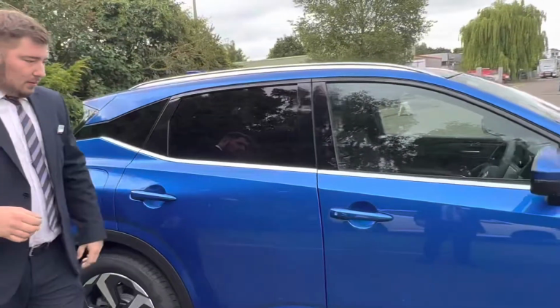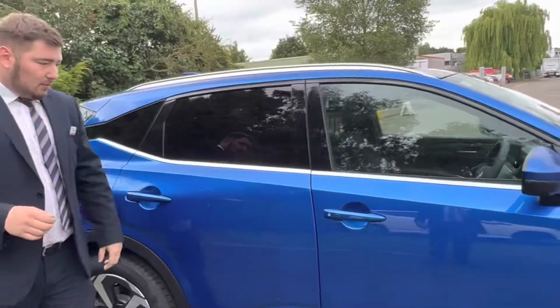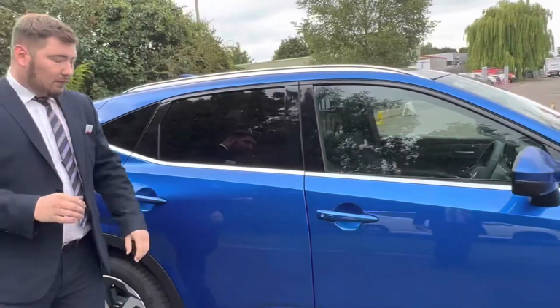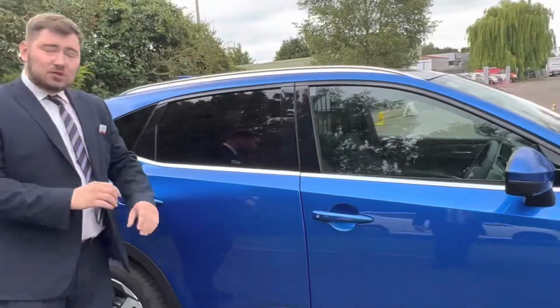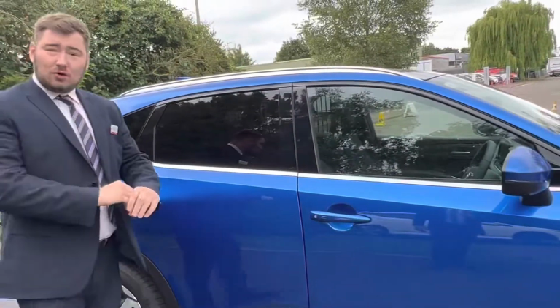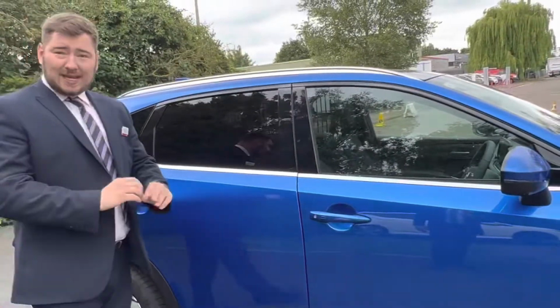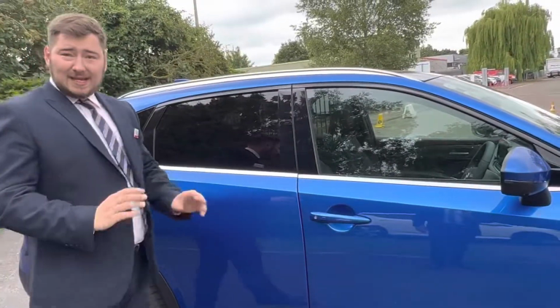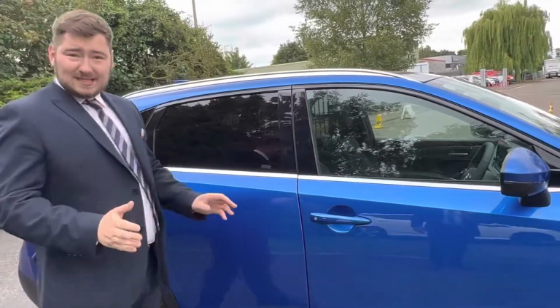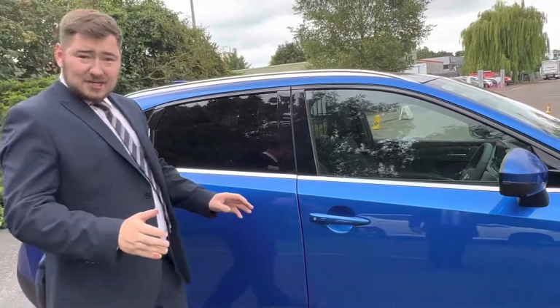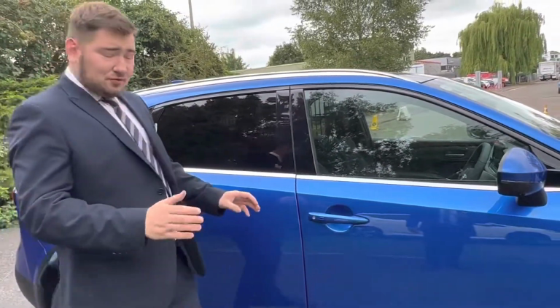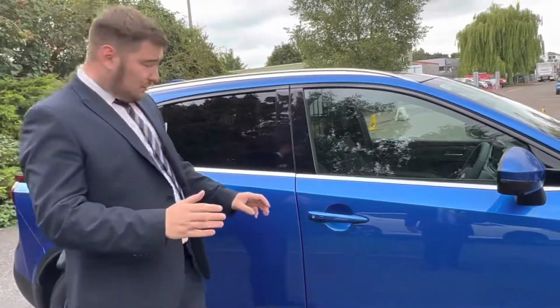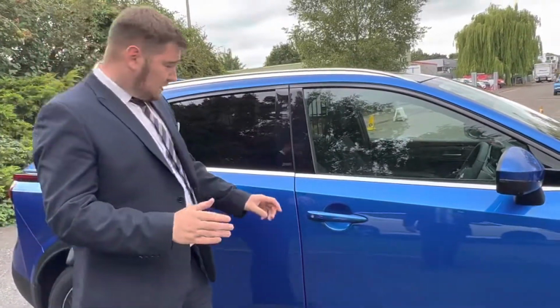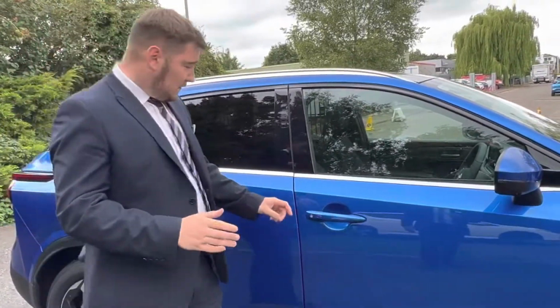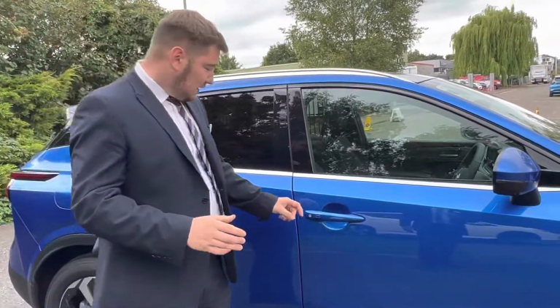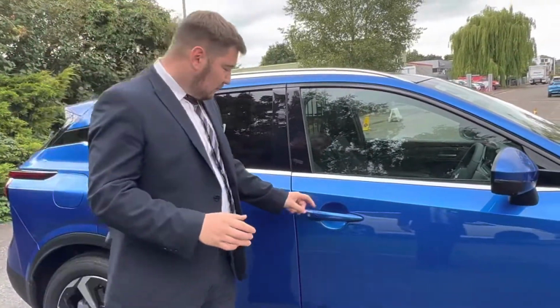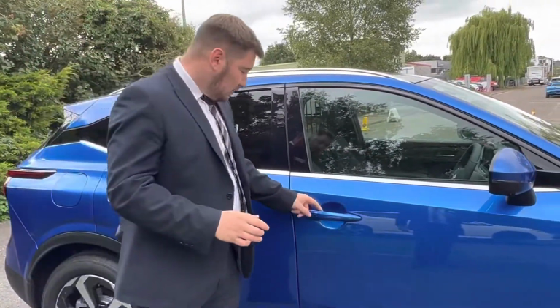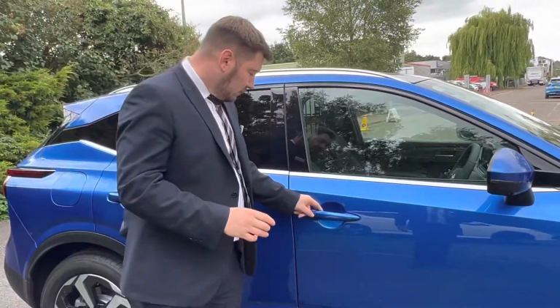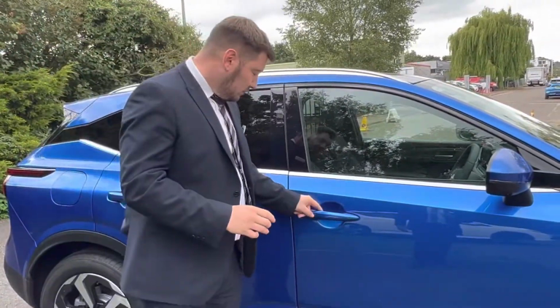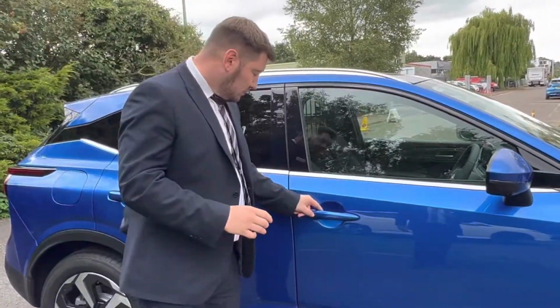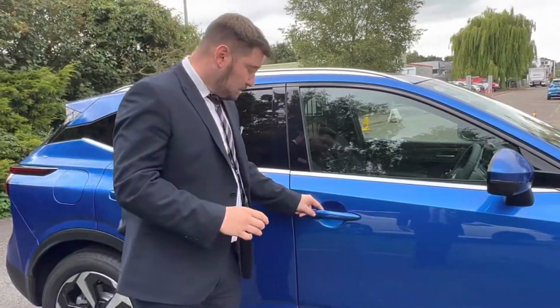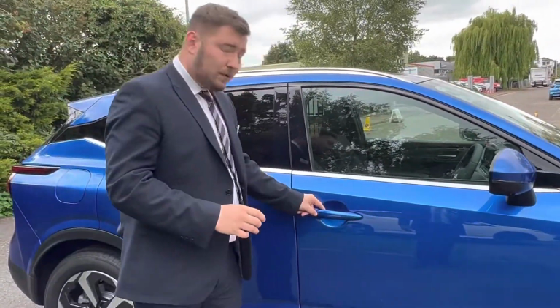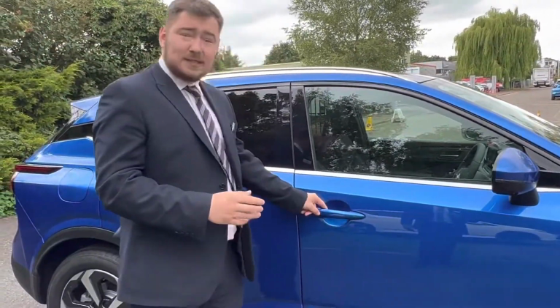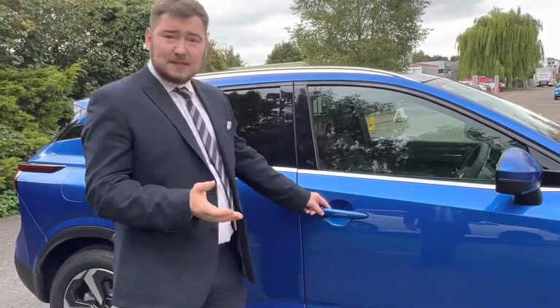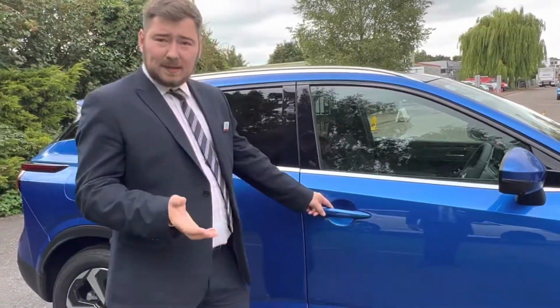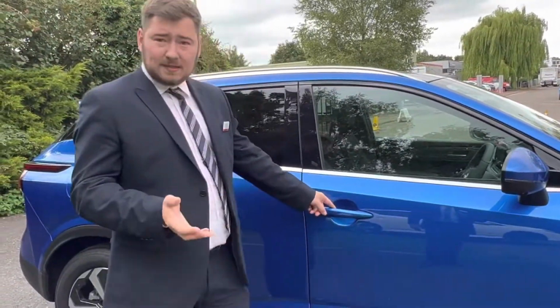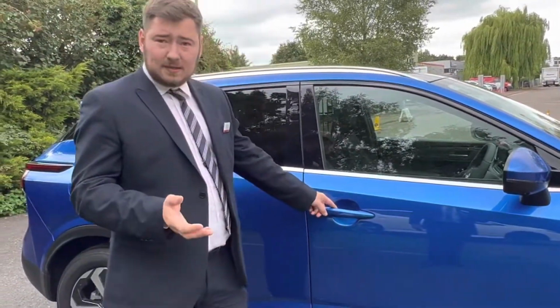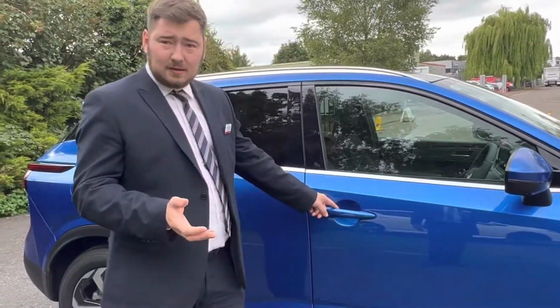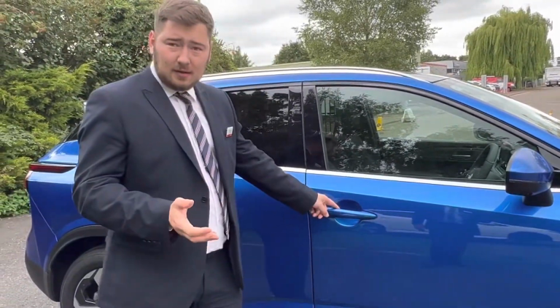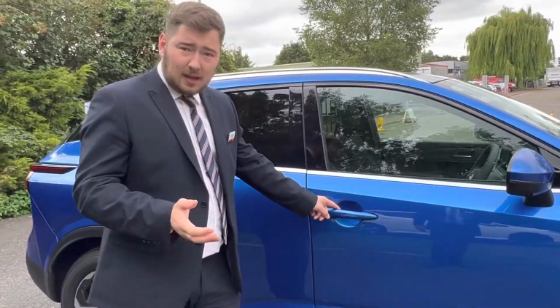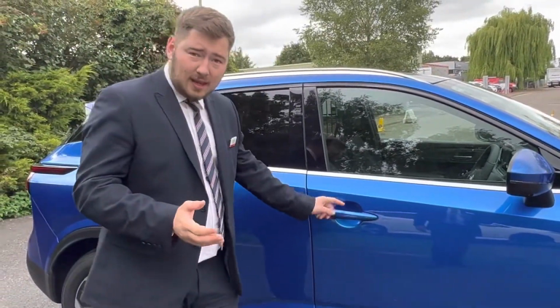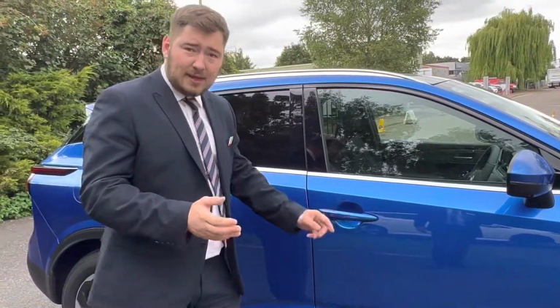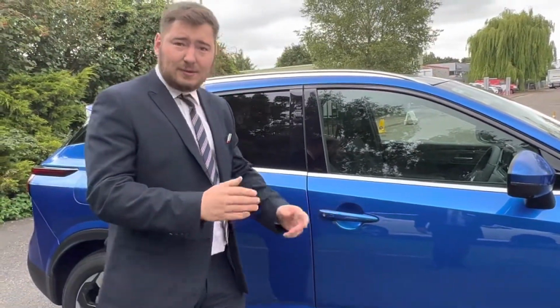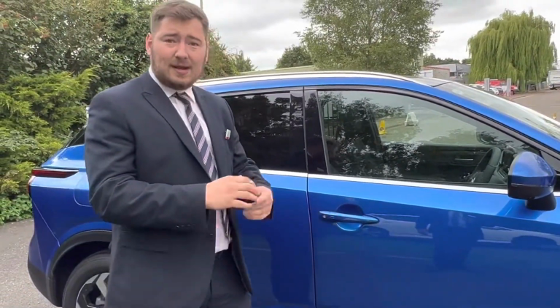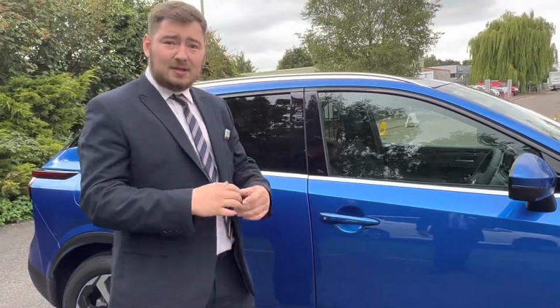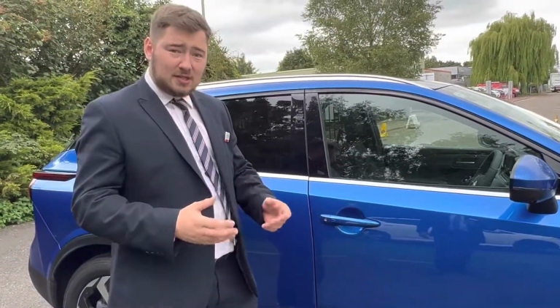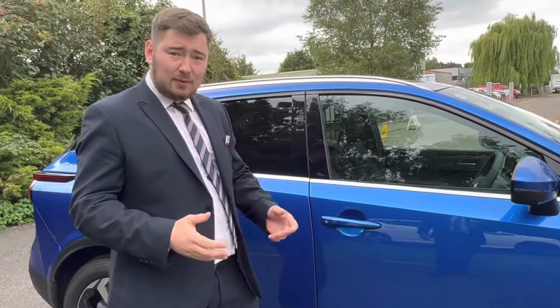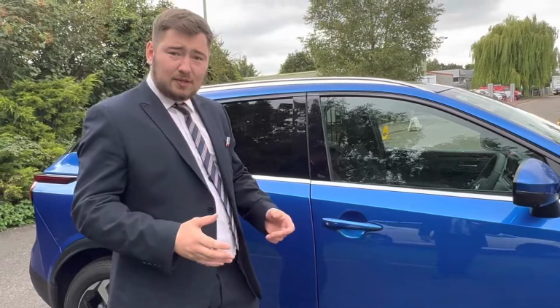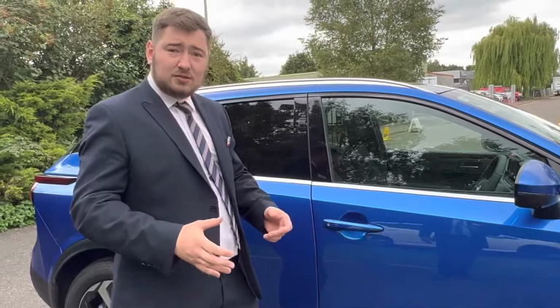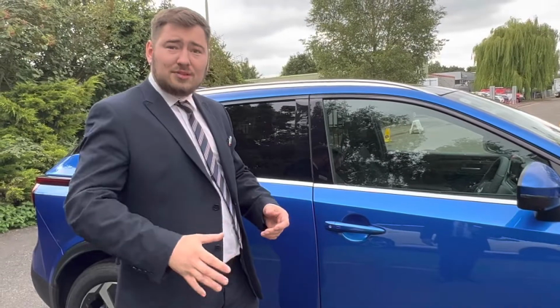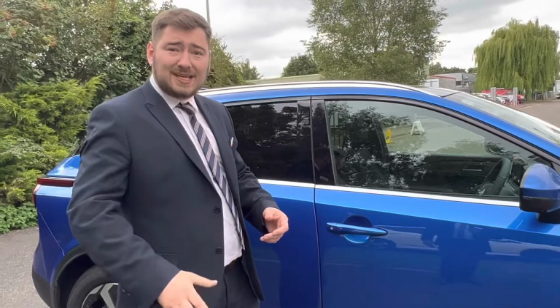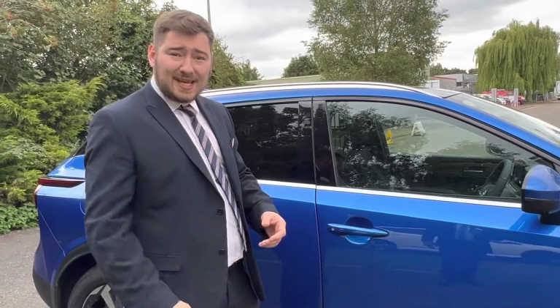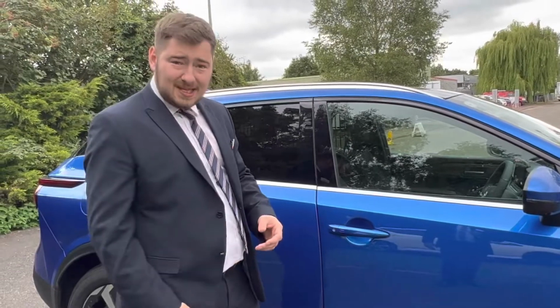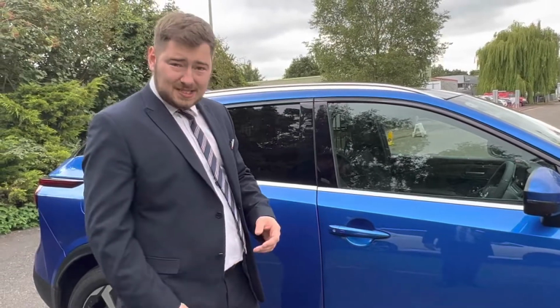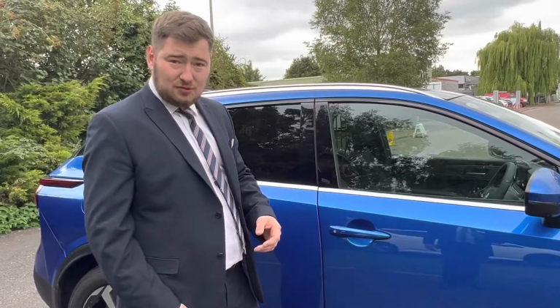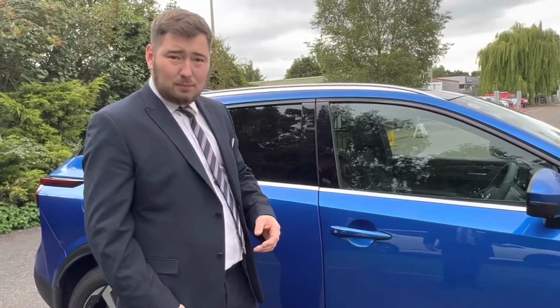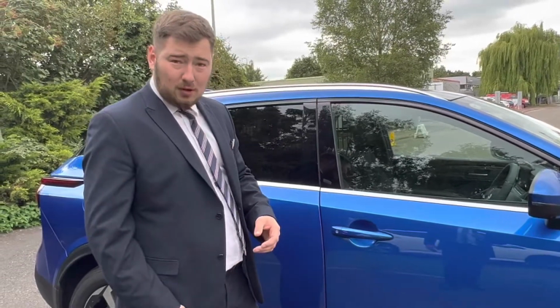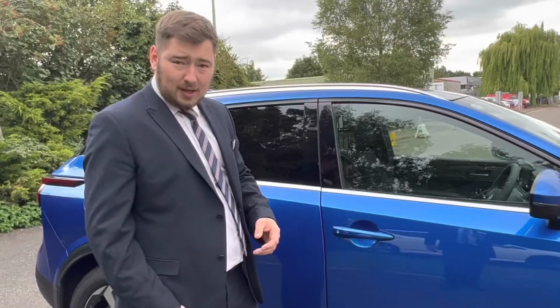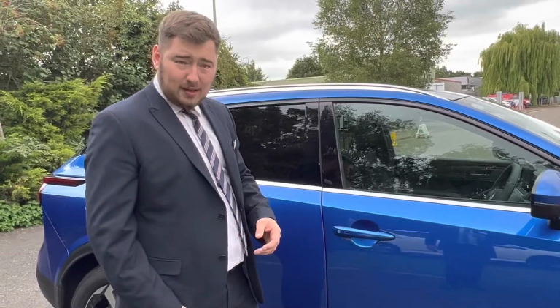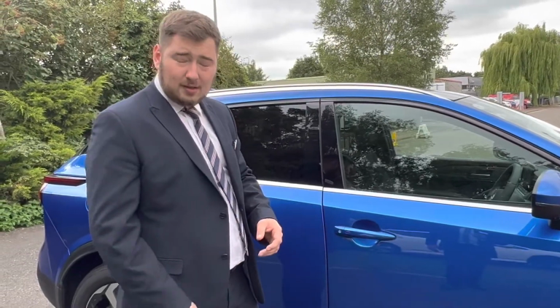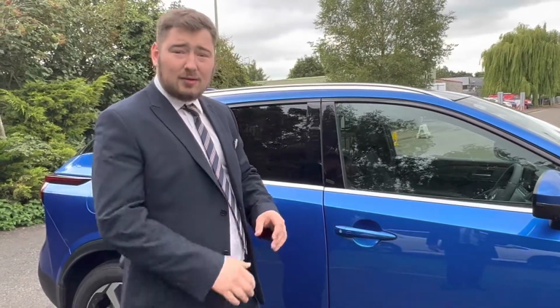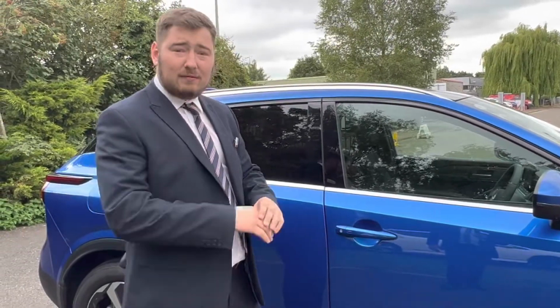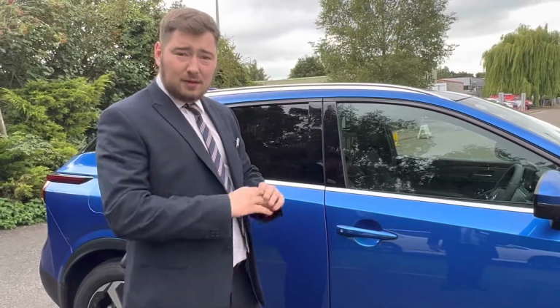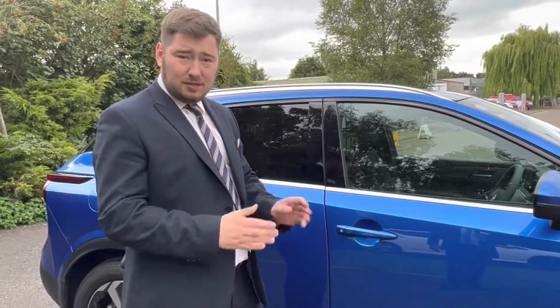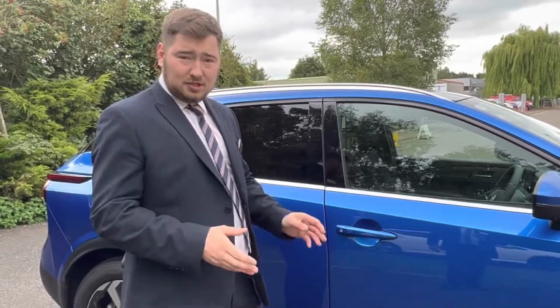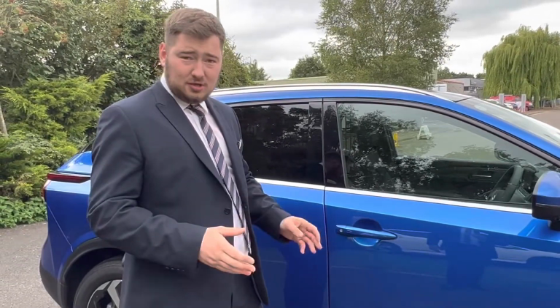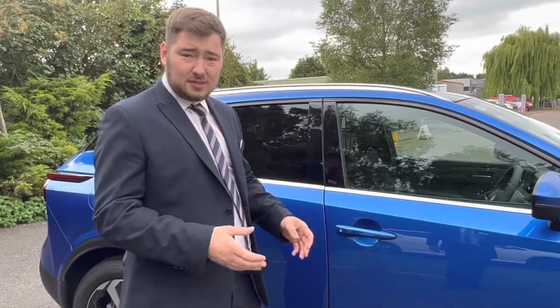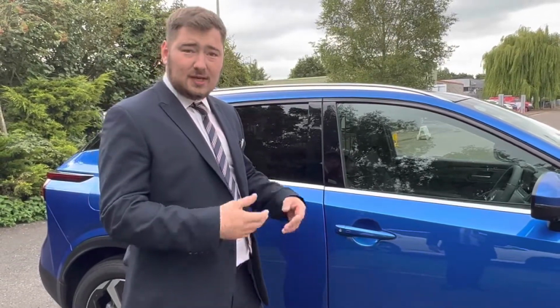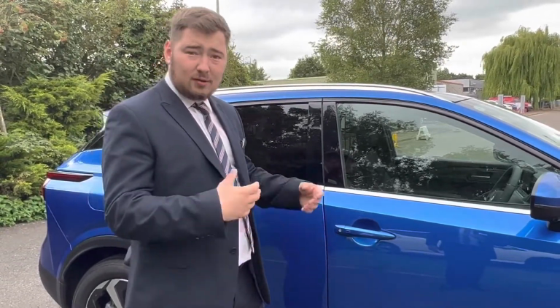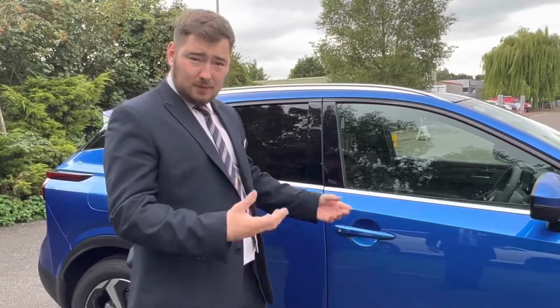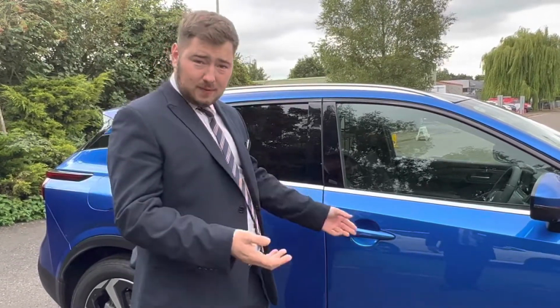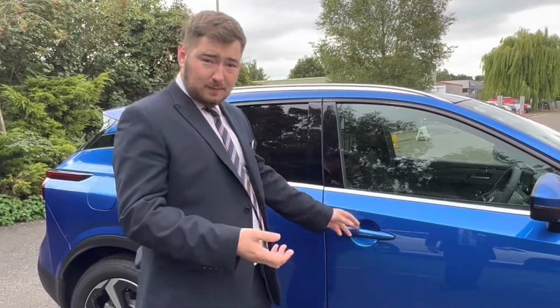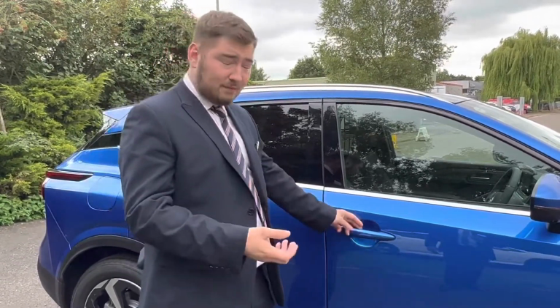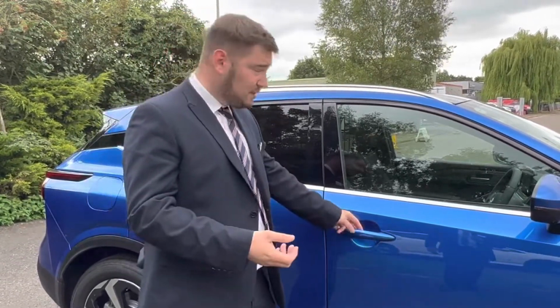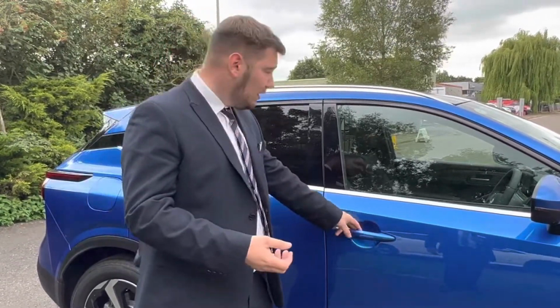We've also got keyless entry on this vehicle — you just press this button and, as long as the key is in your pocket, it will open up every time.